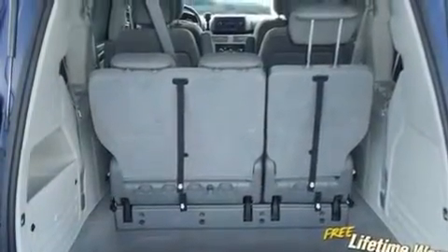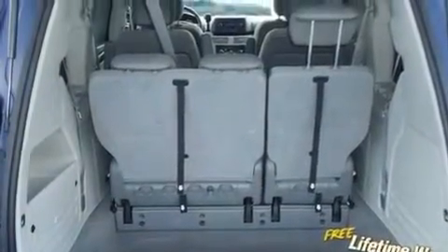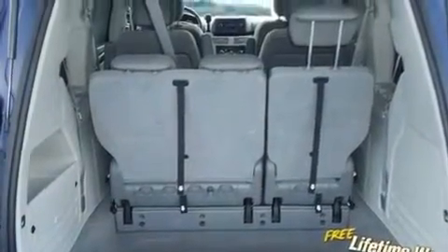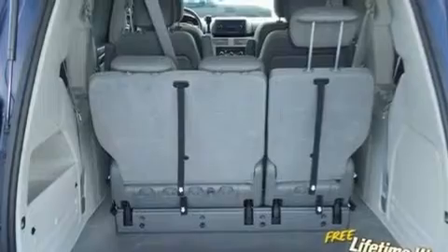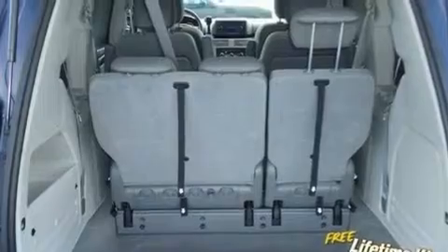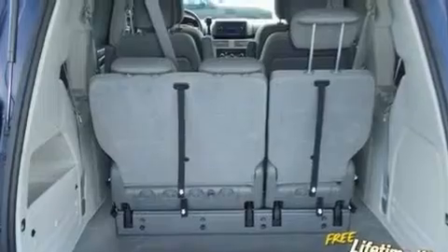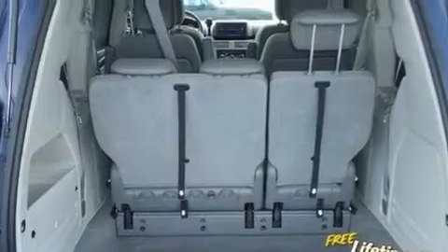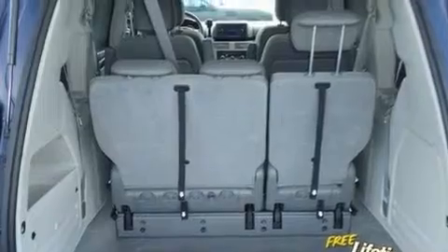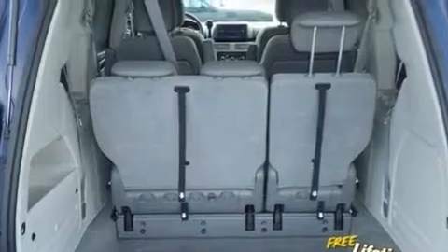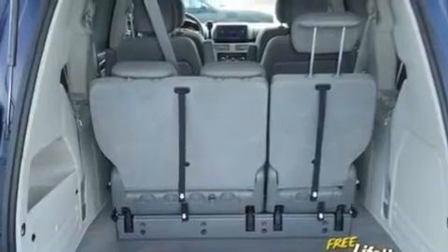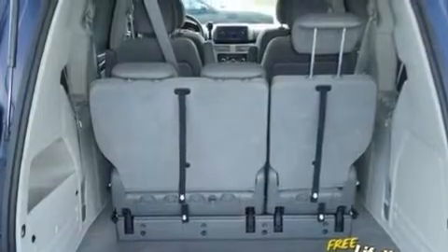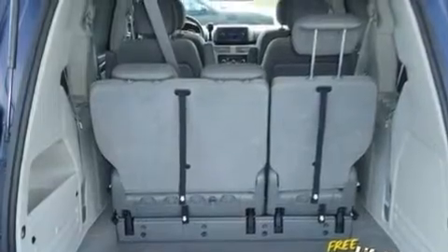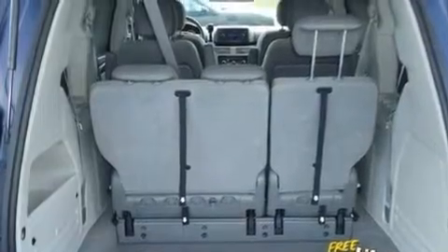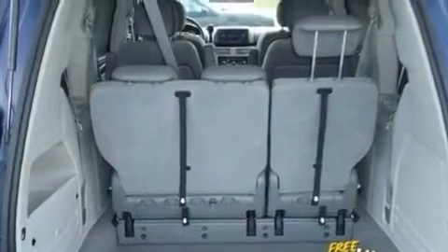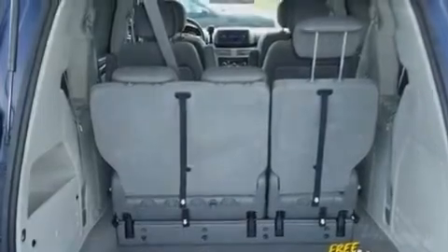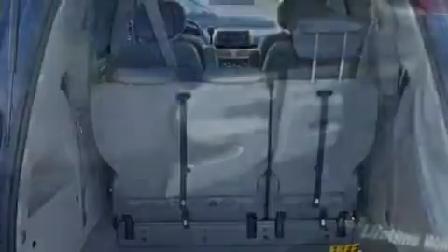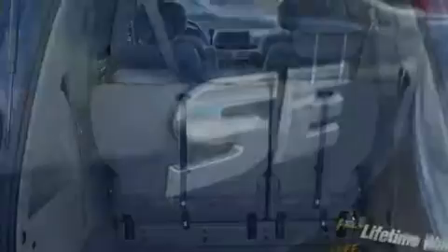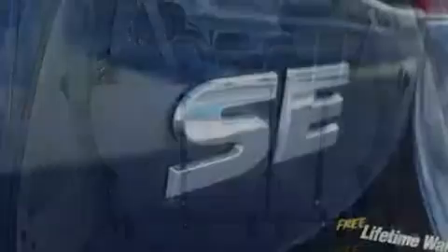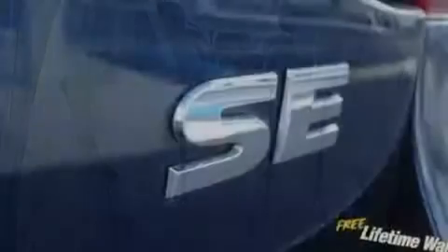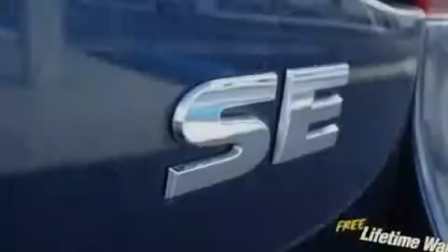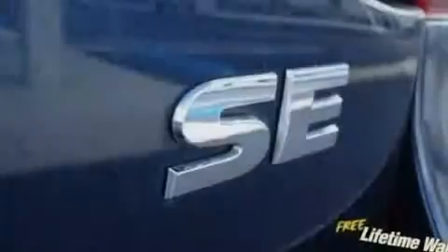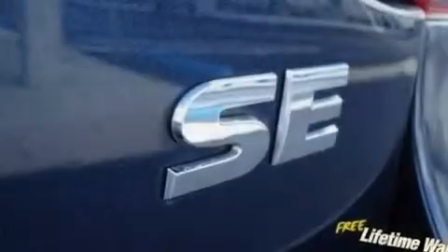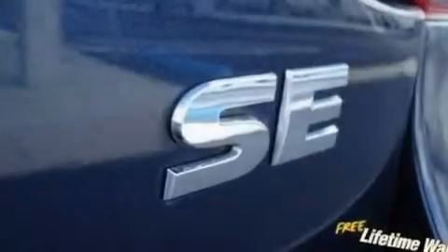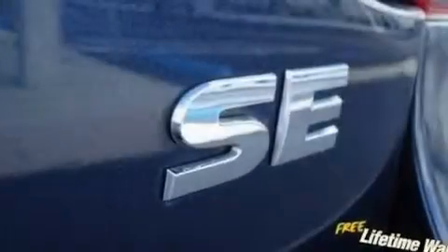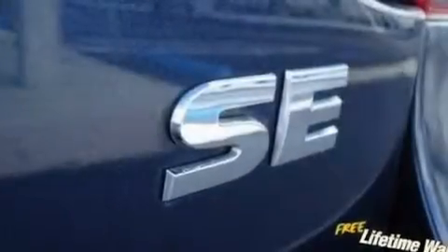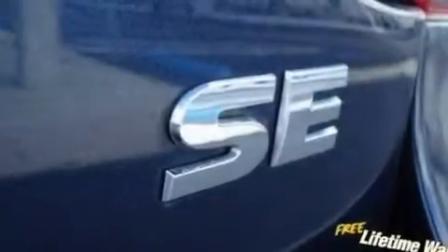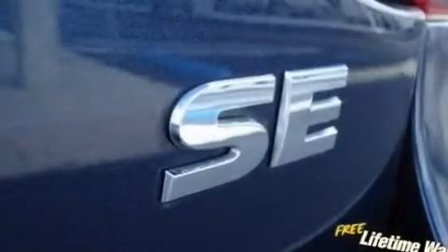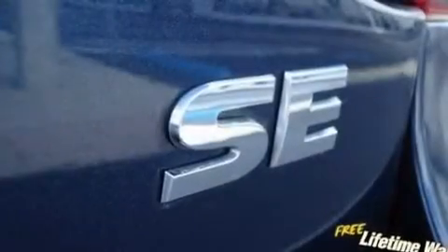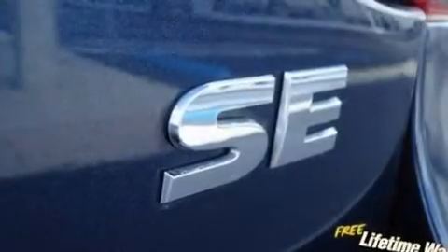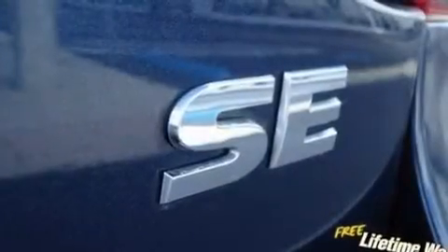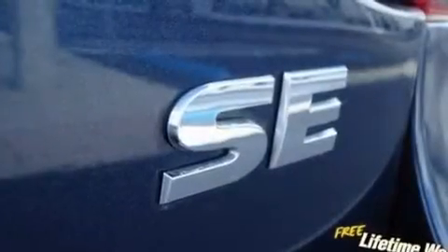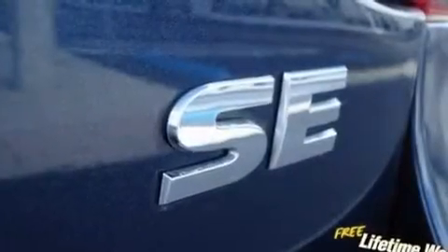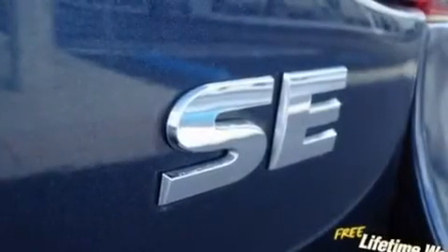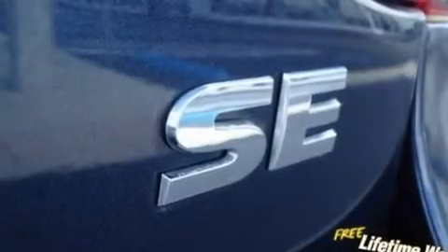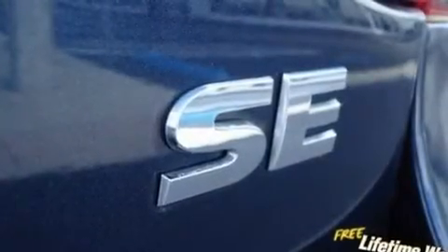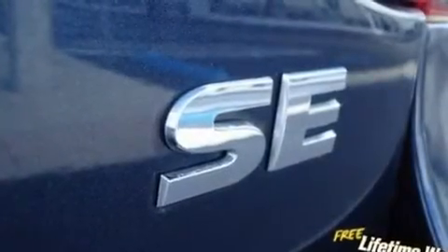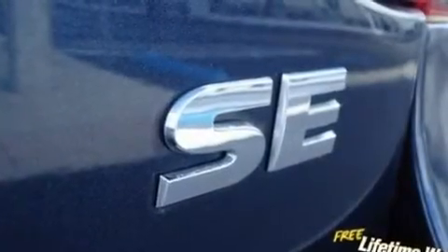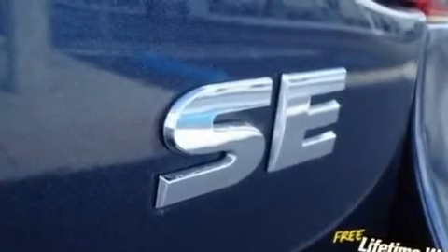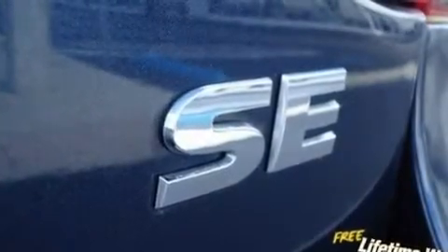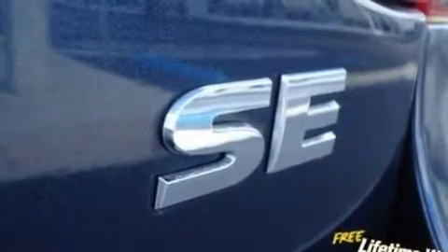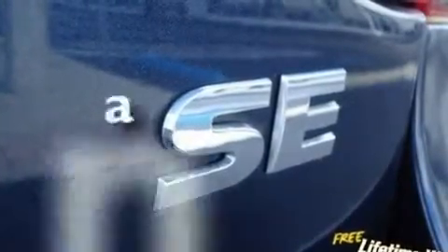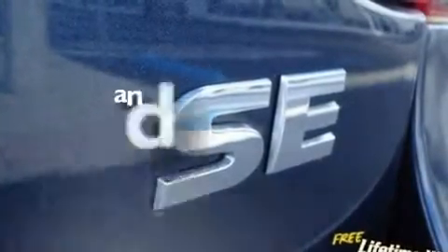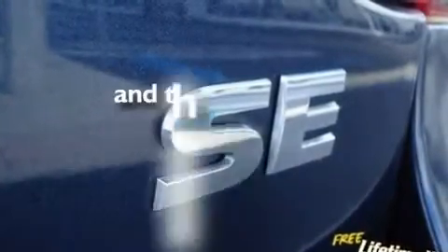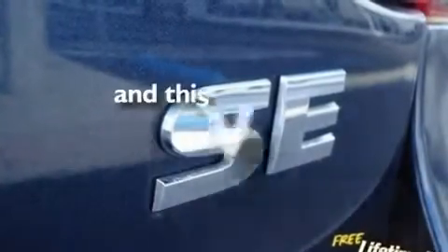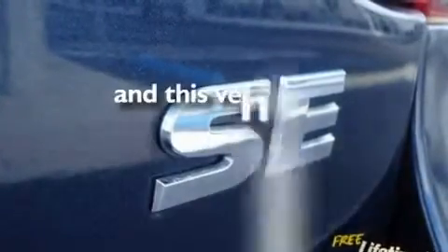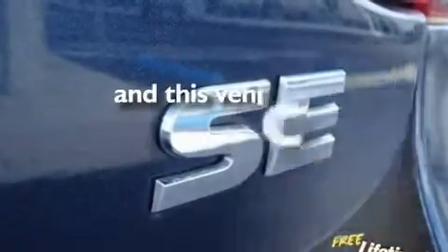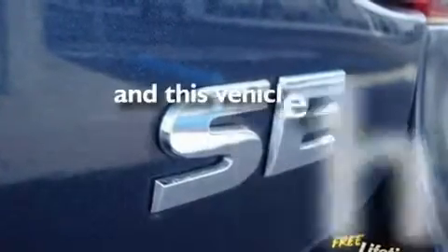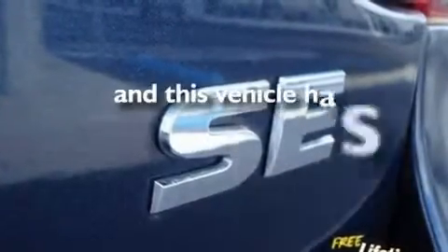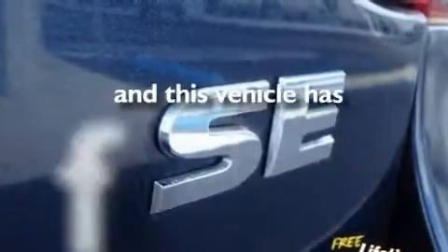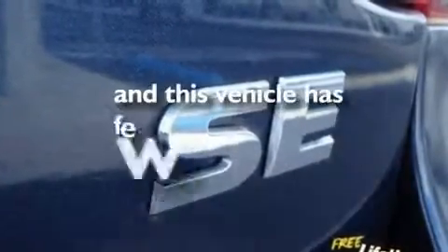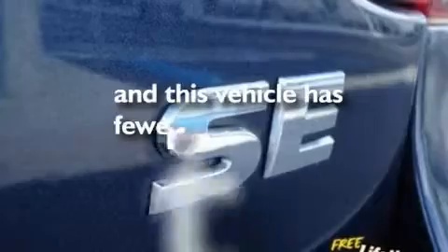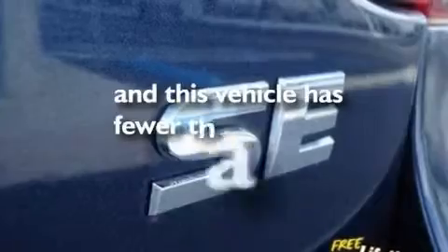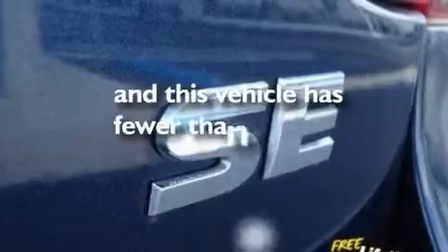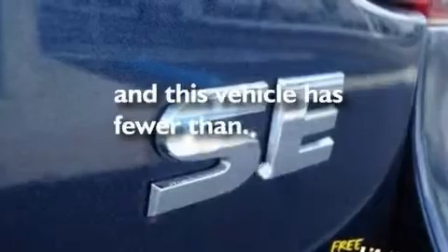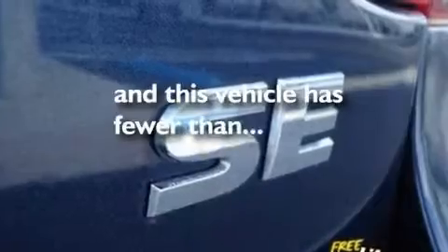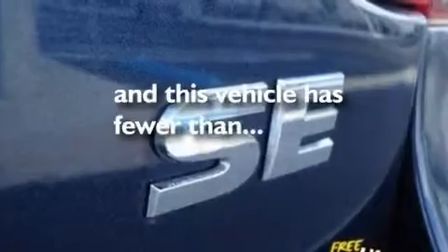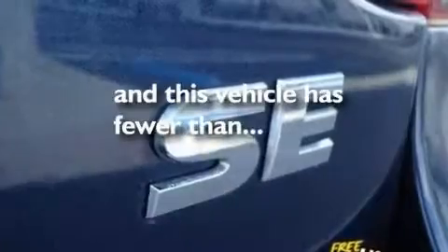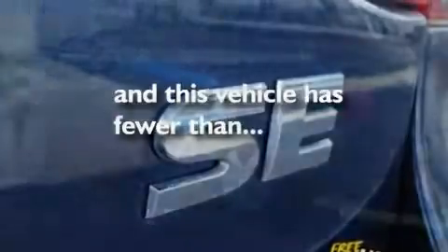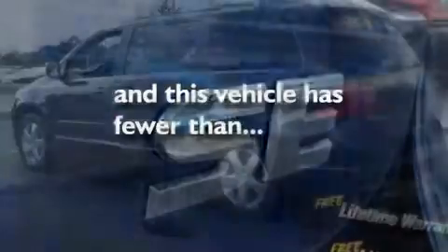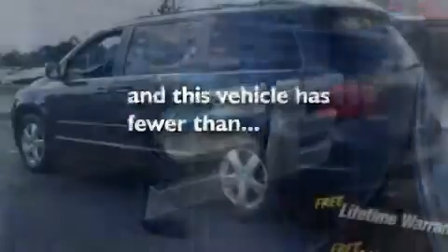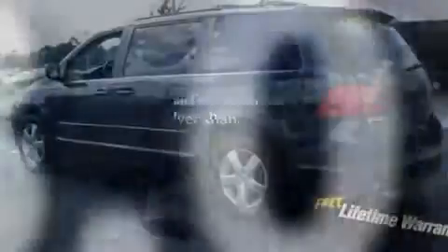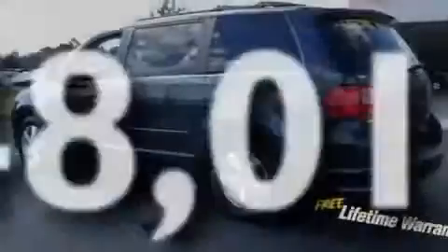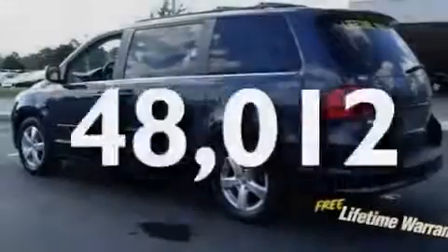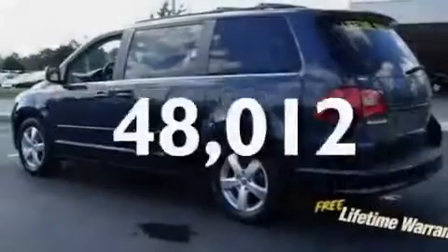Additional features include an anti-lock braking system, steering wheel-mounted stereo controls, and this vehicle has fewer than 49,000 miles on the odometer.